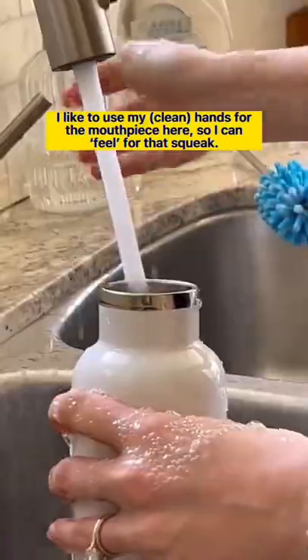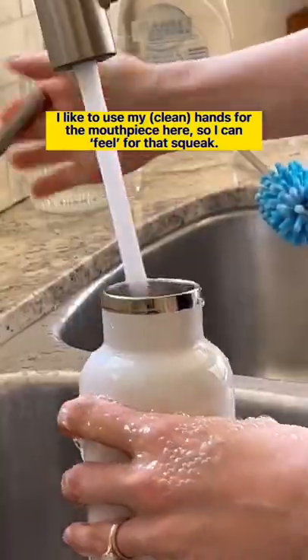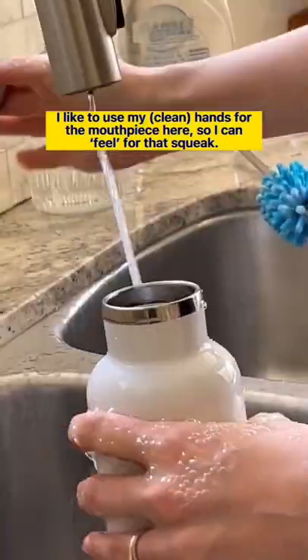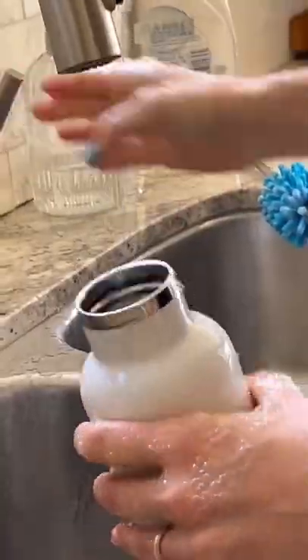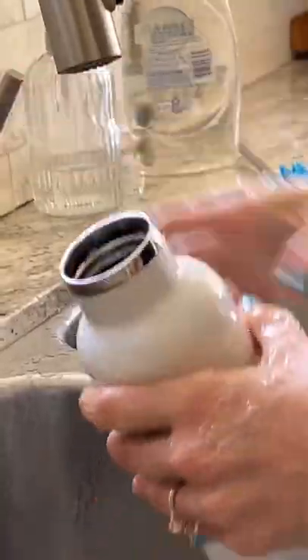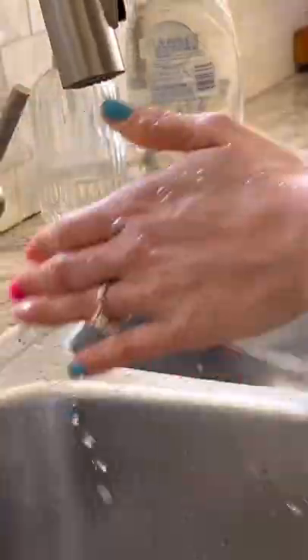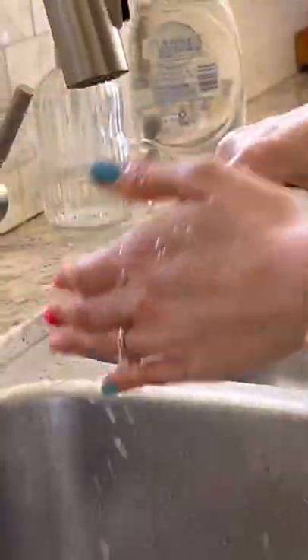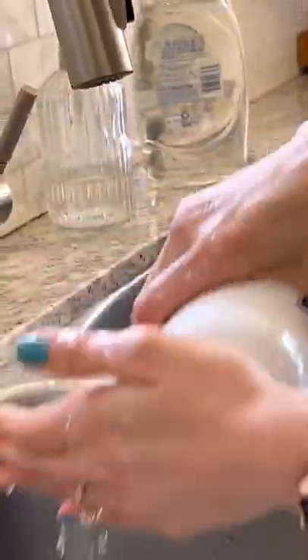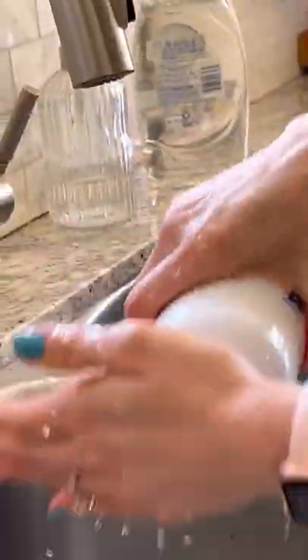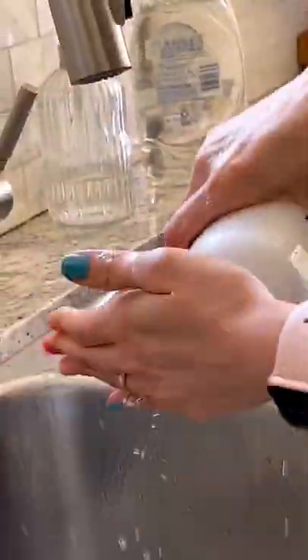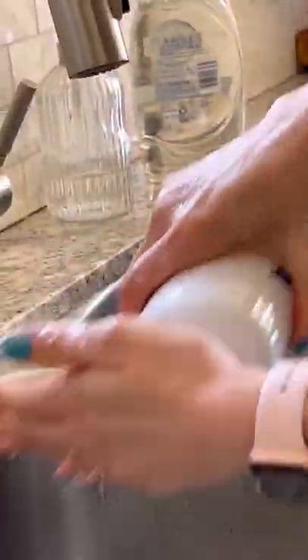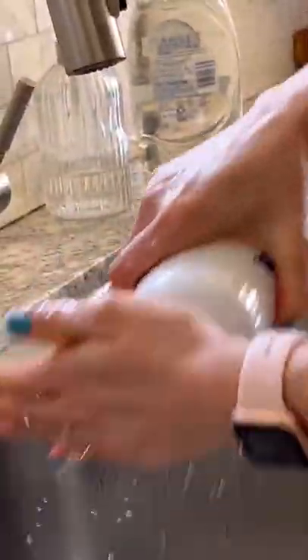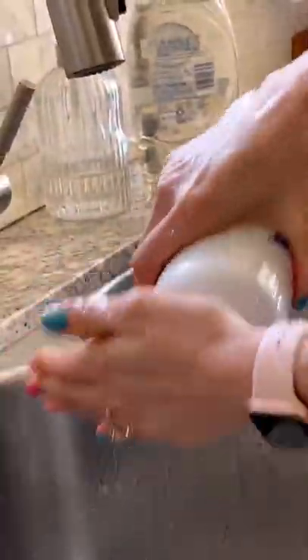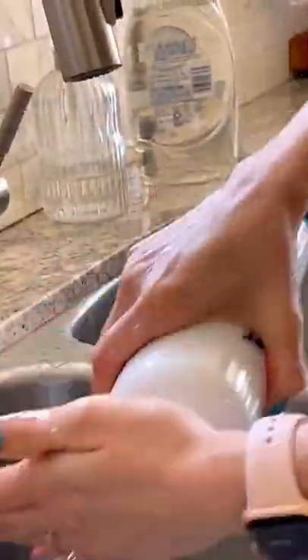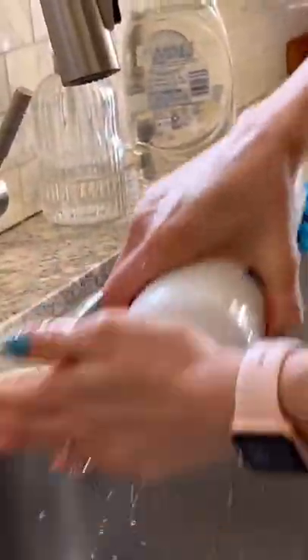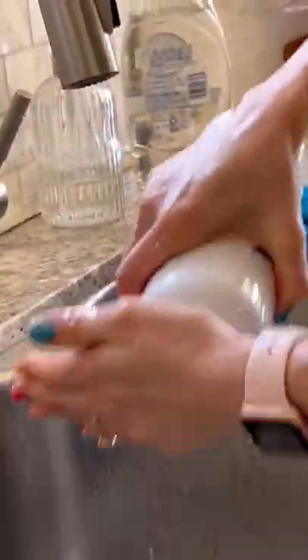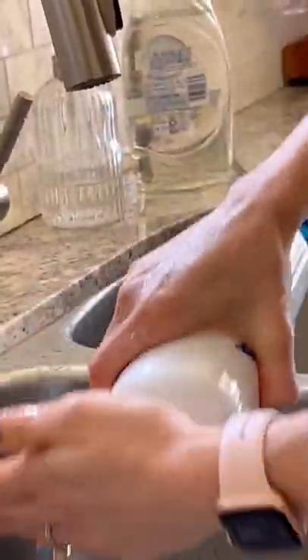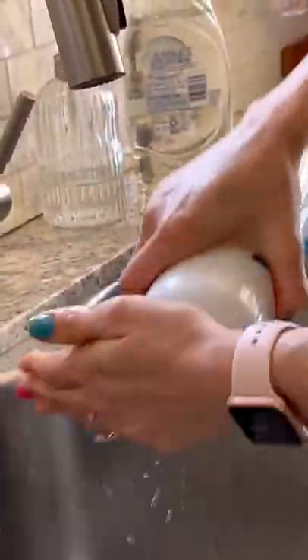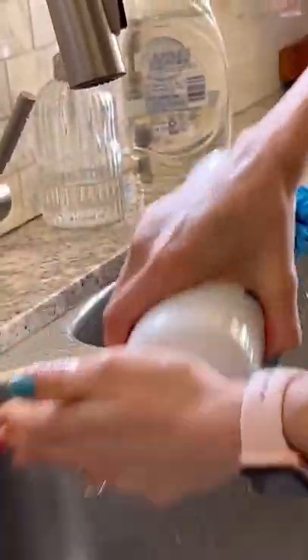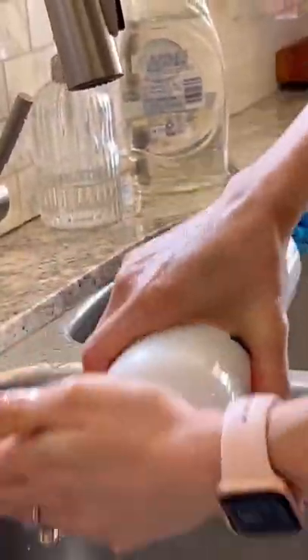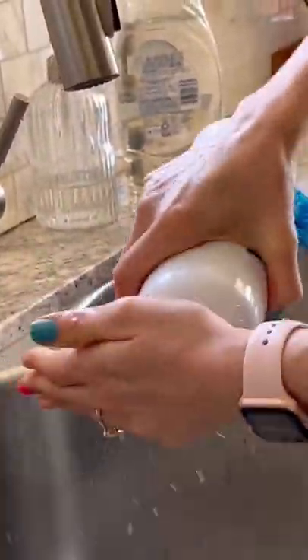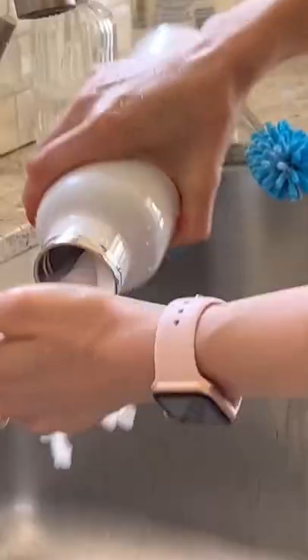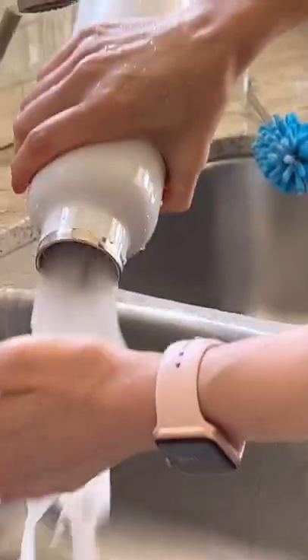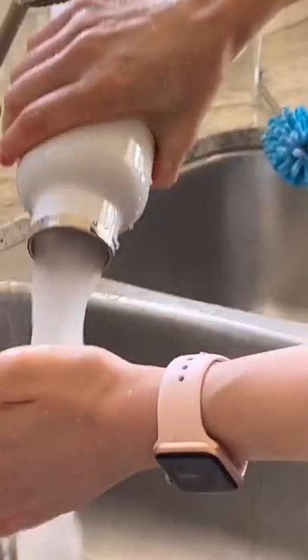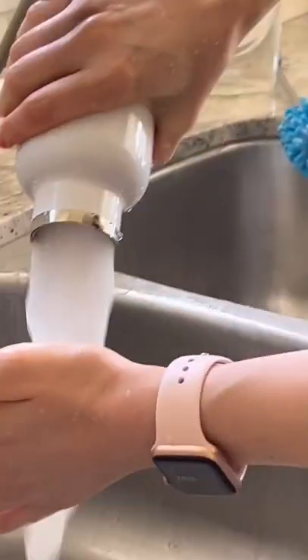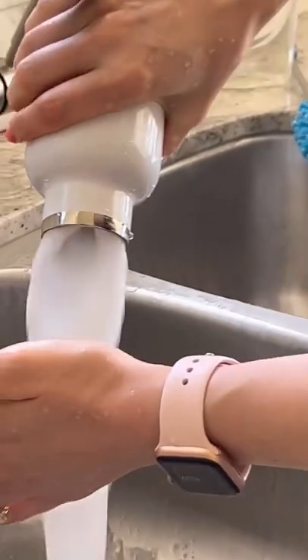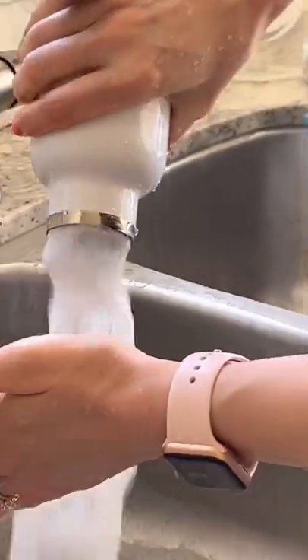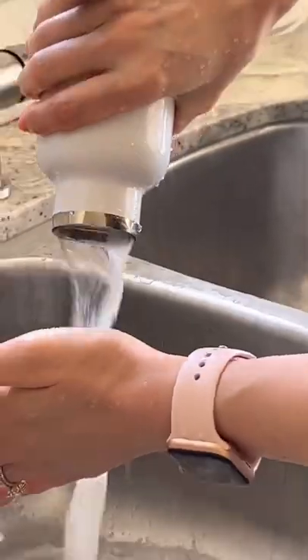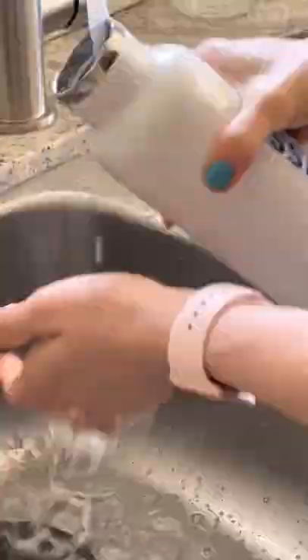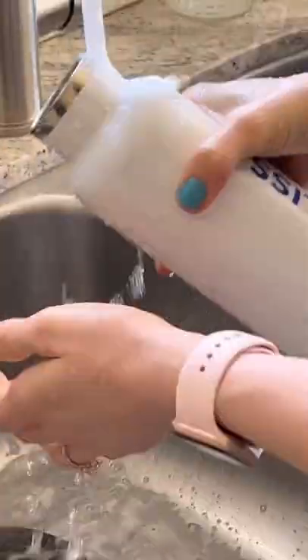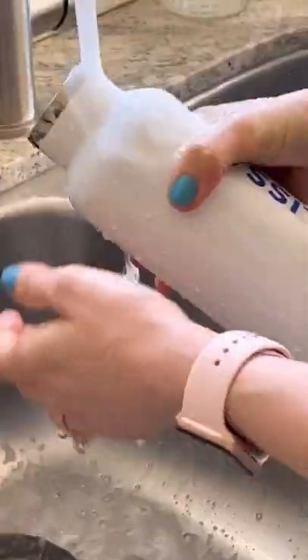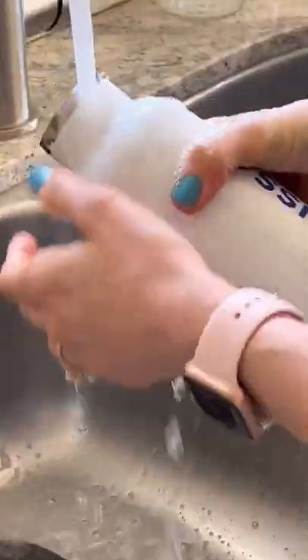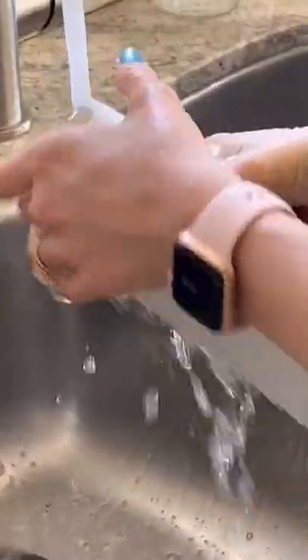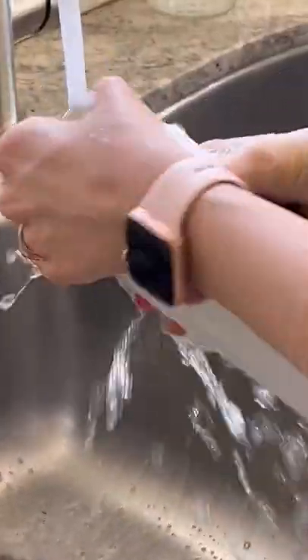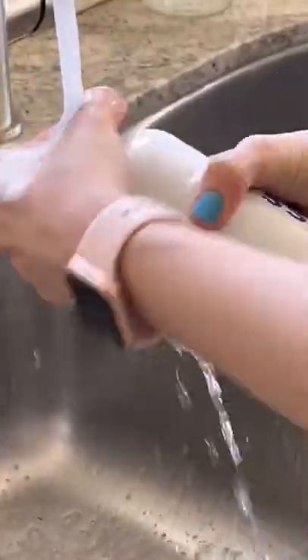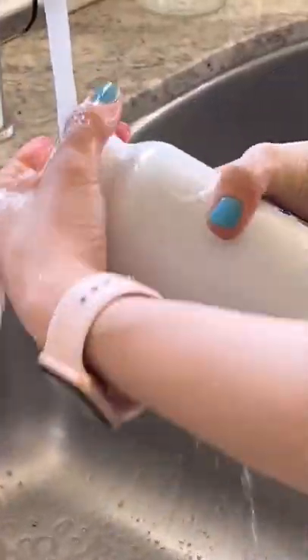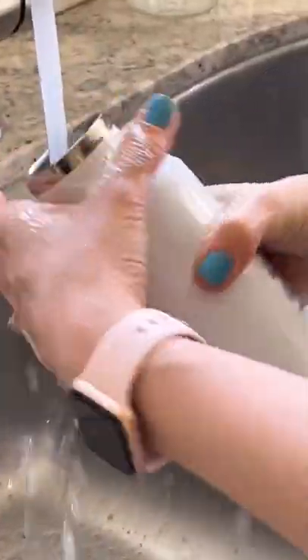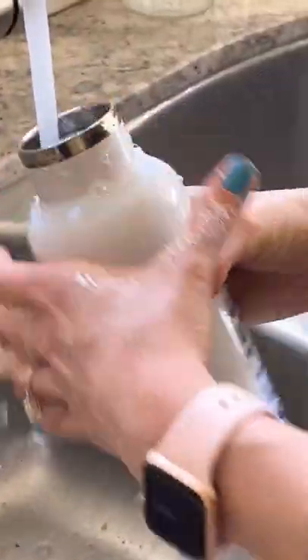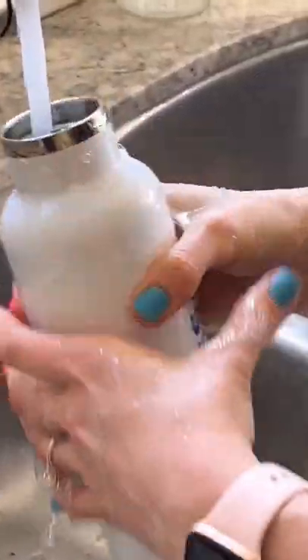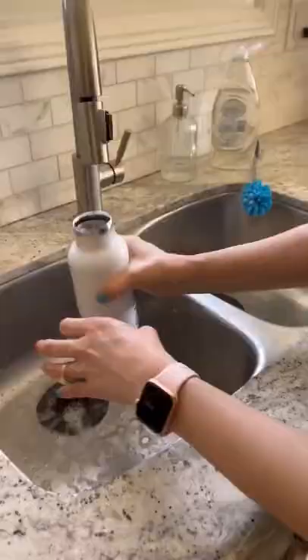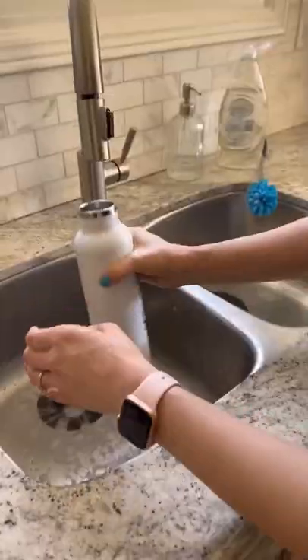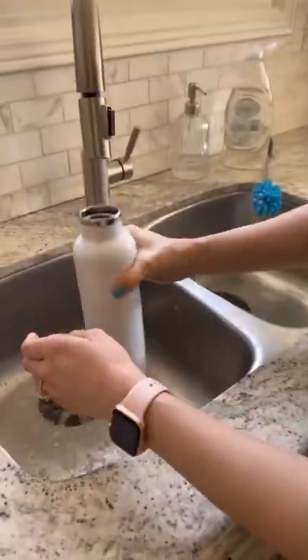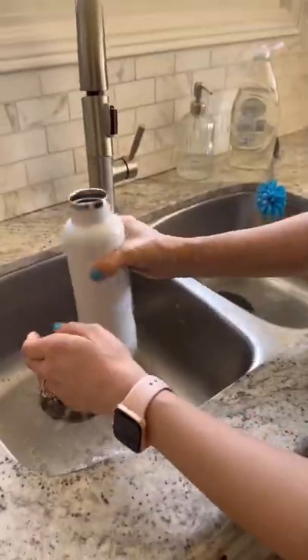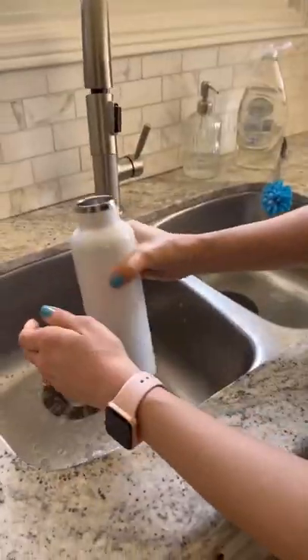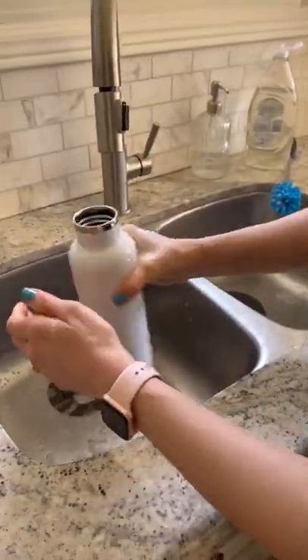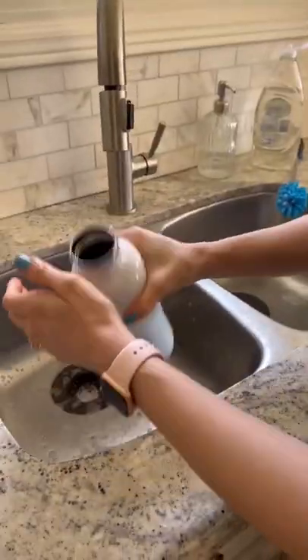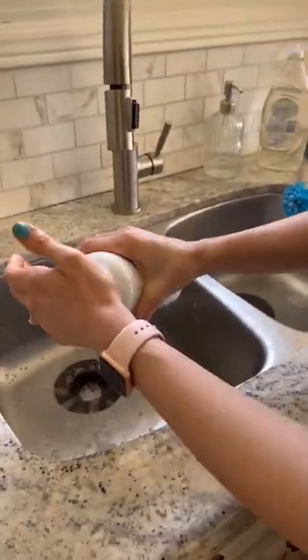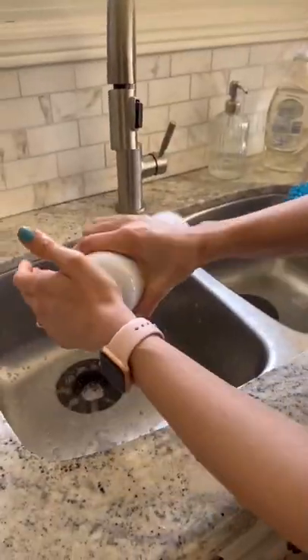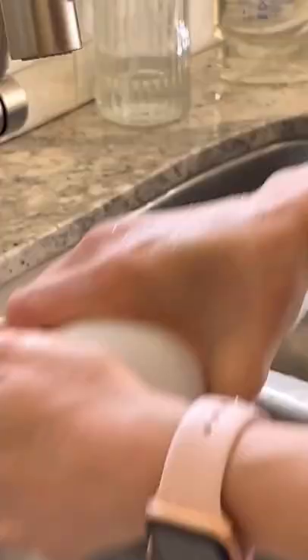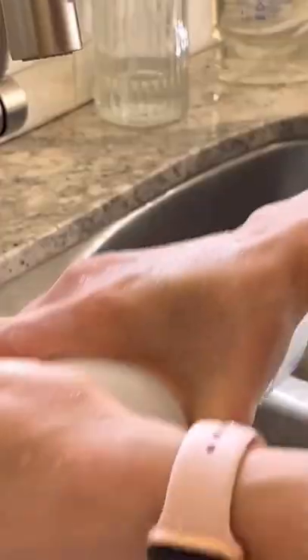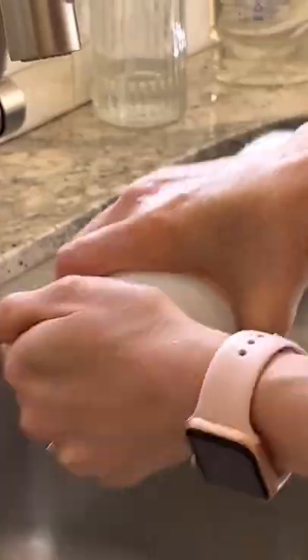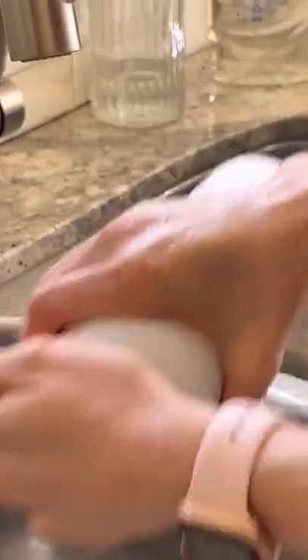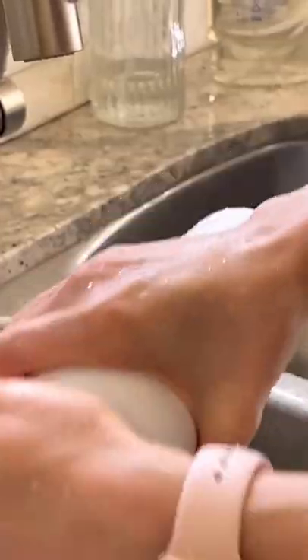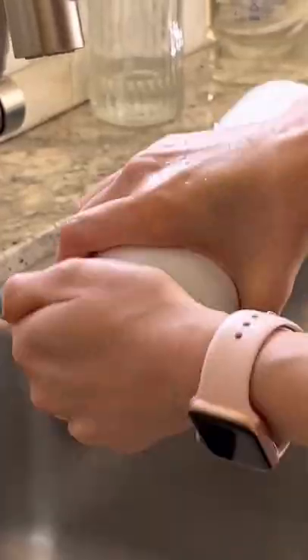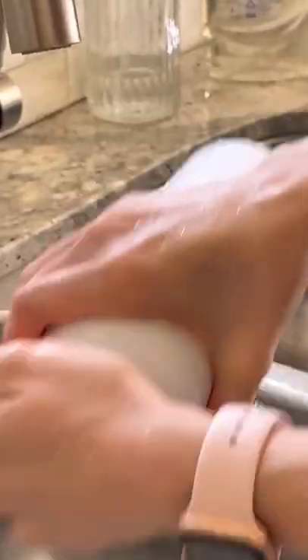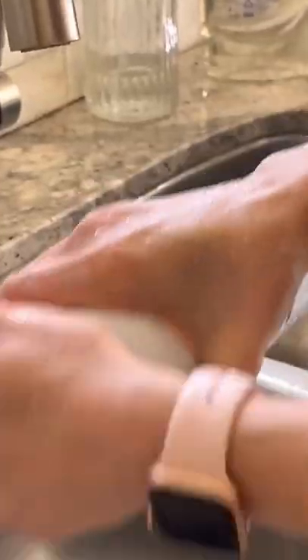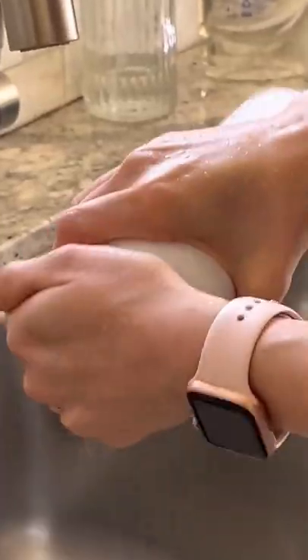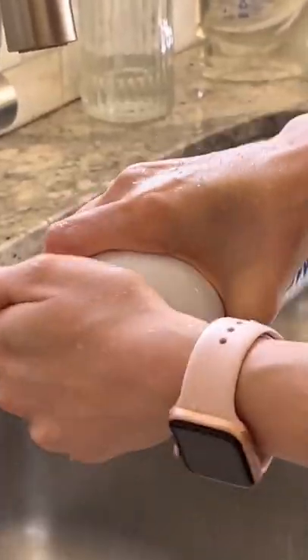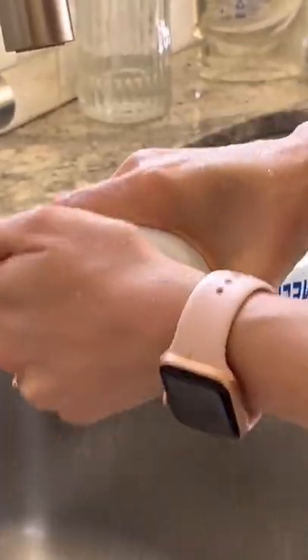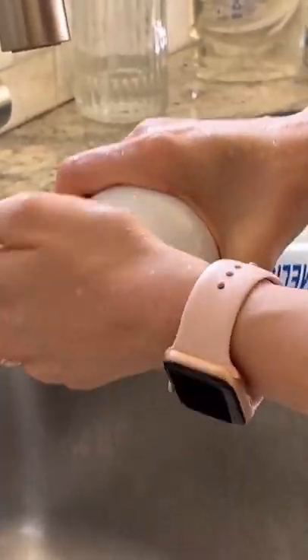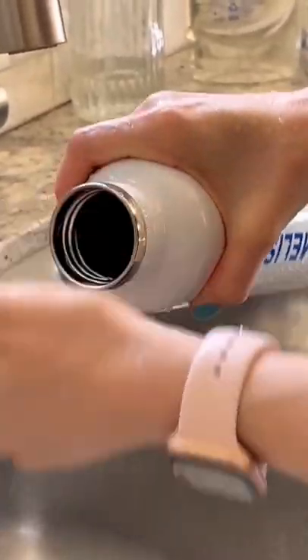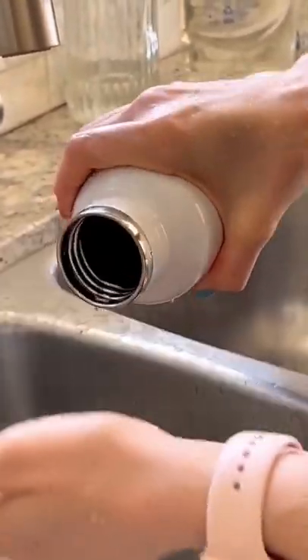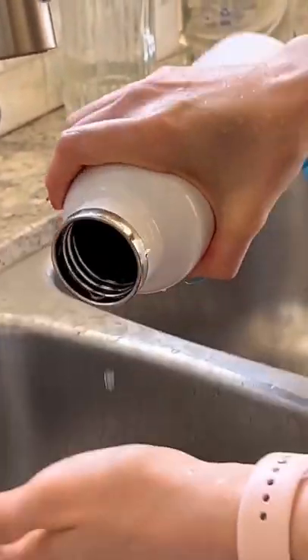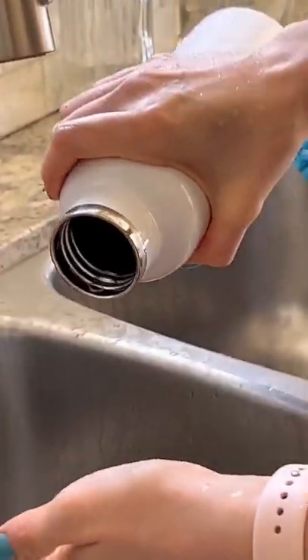Then just rinse, add water, and shake. You want to do this until the water runs clear — and don't forget, you've got to do it all again tomorrow.